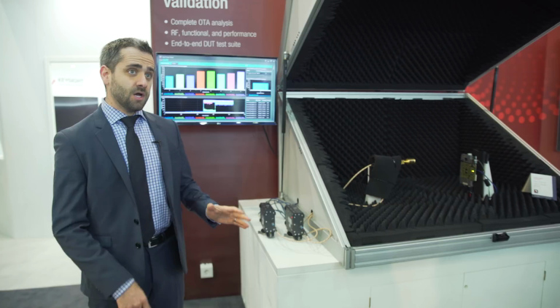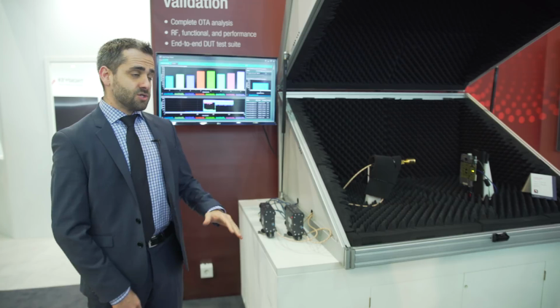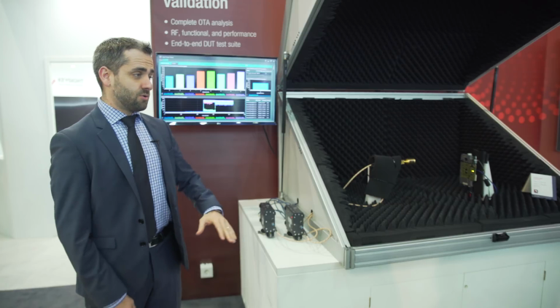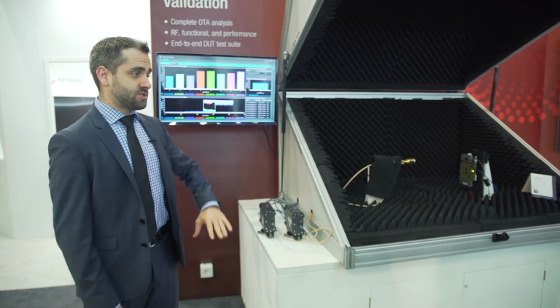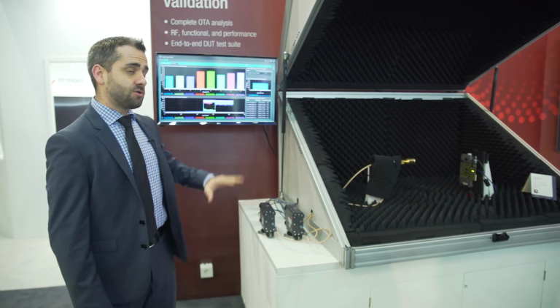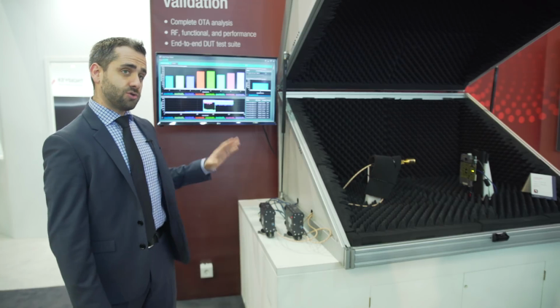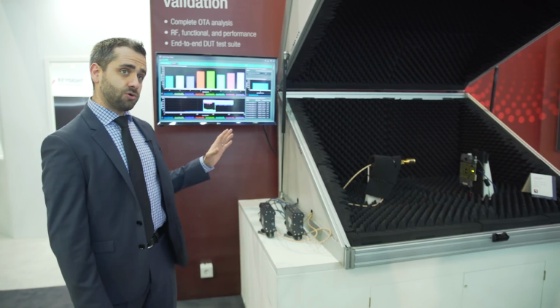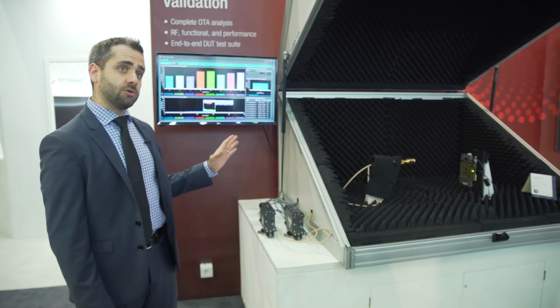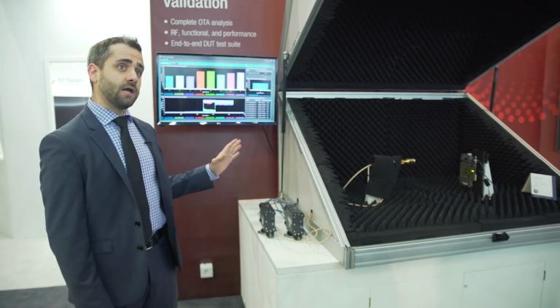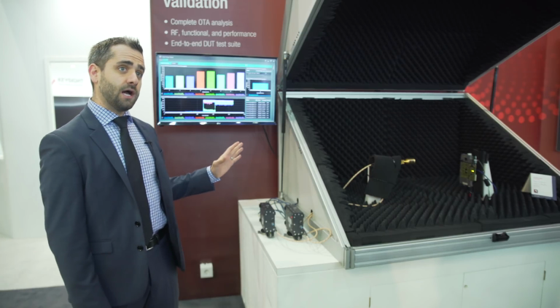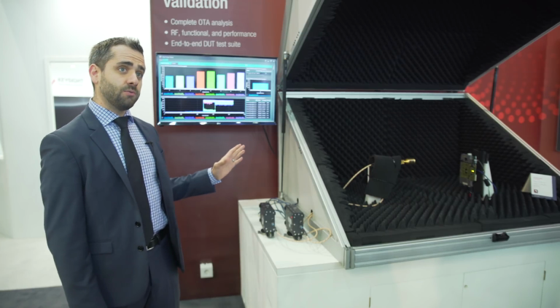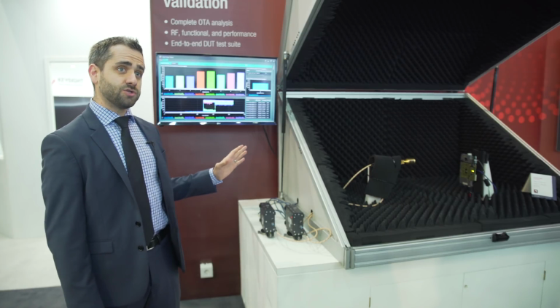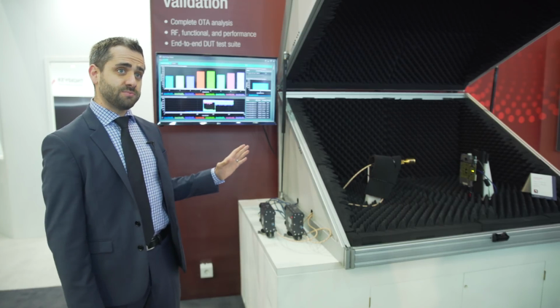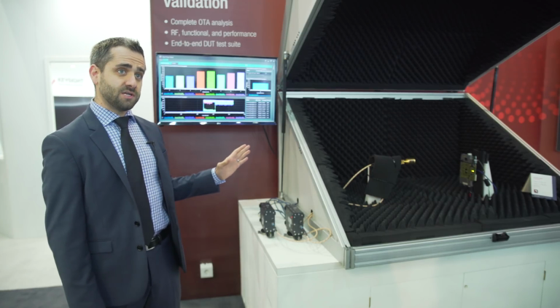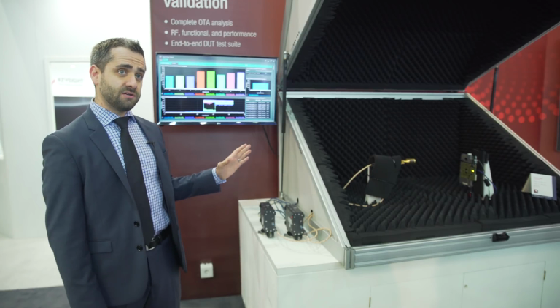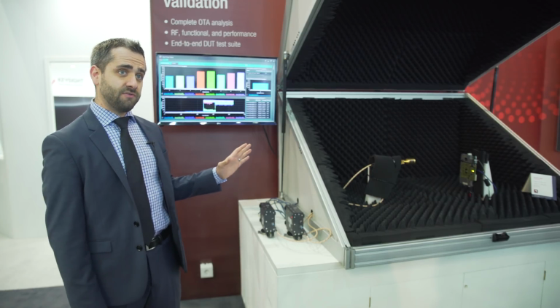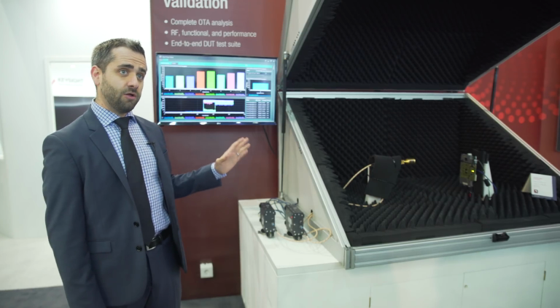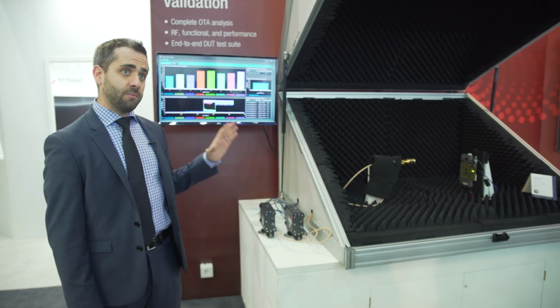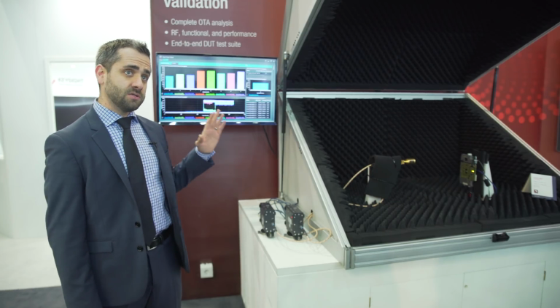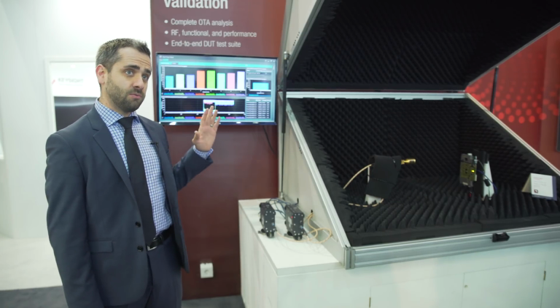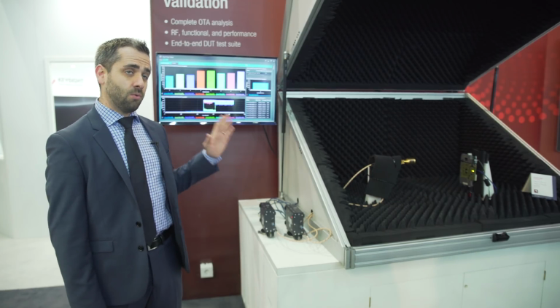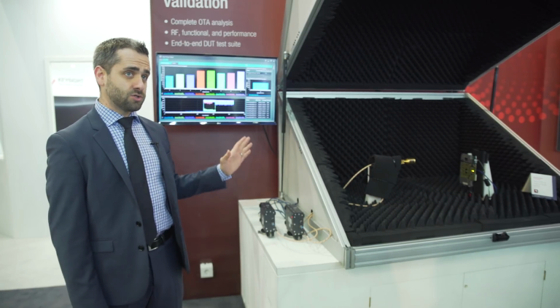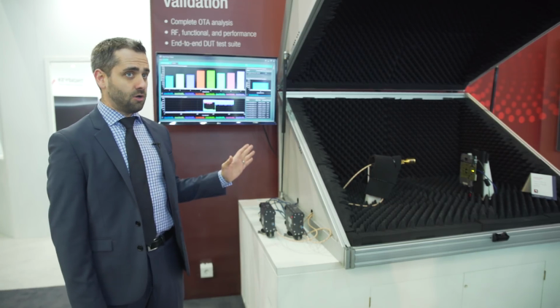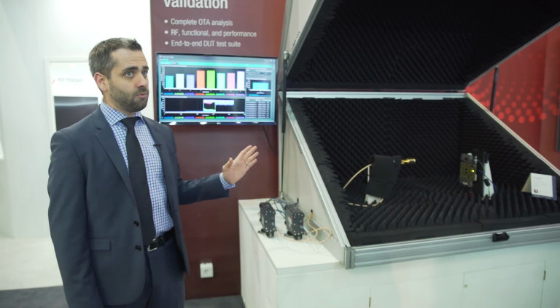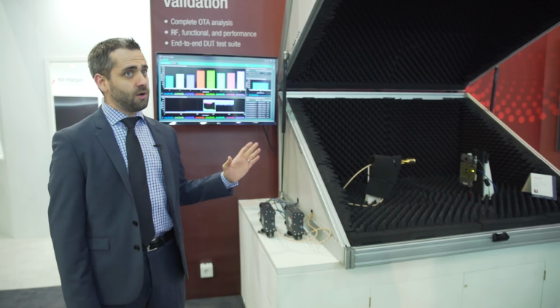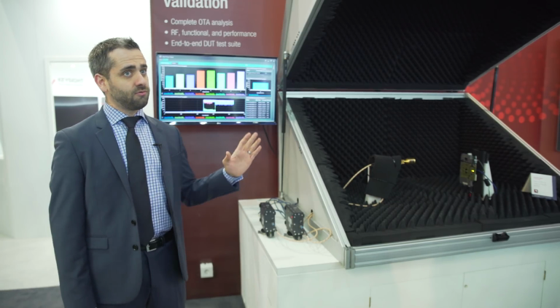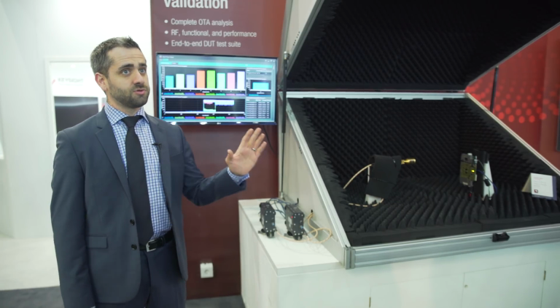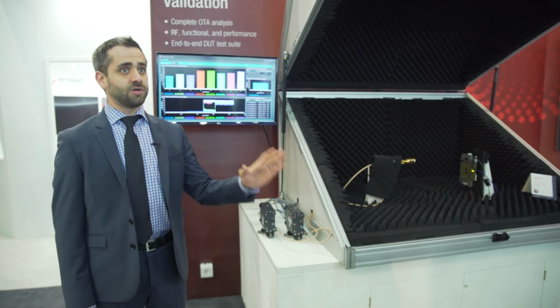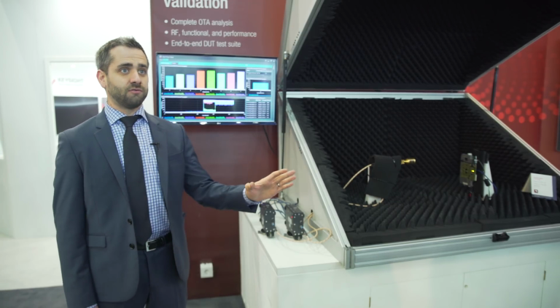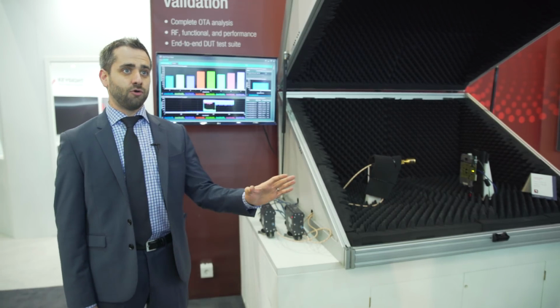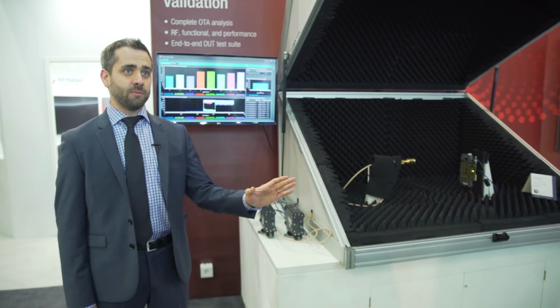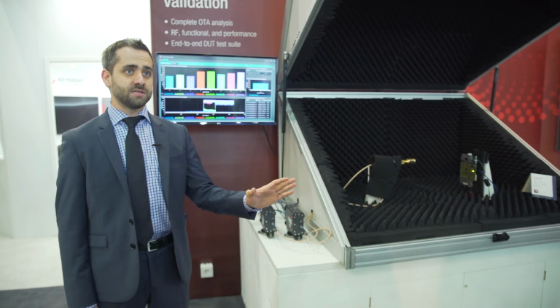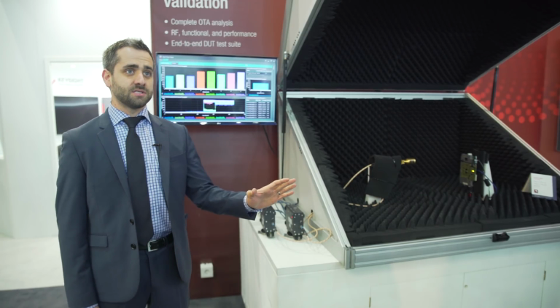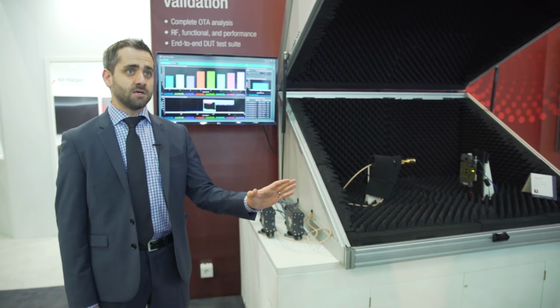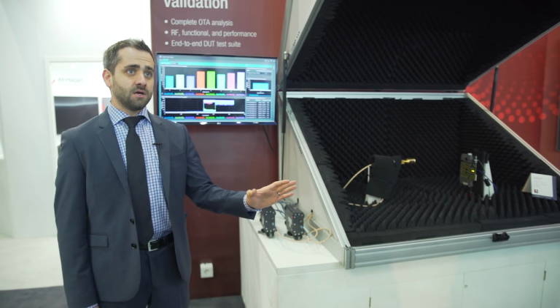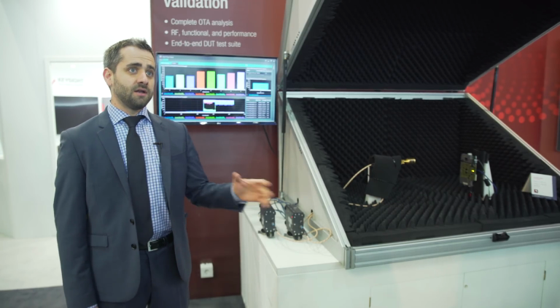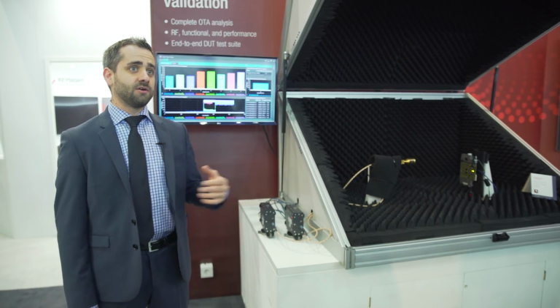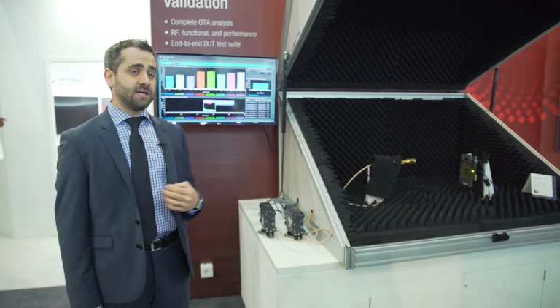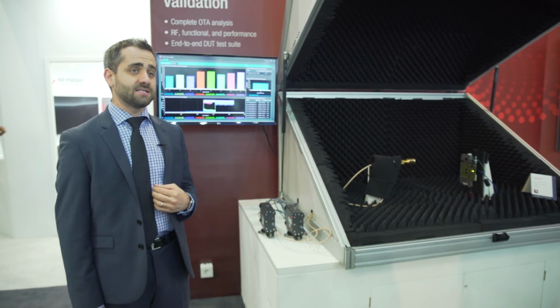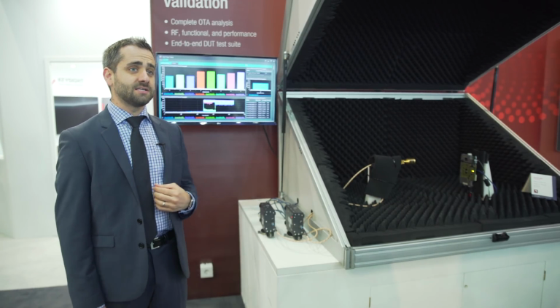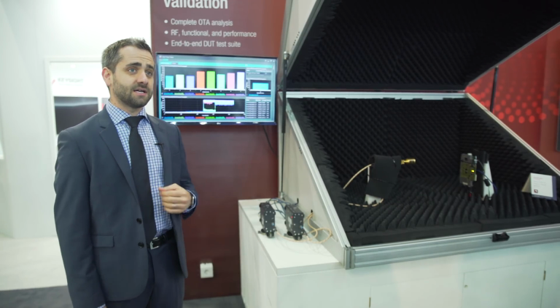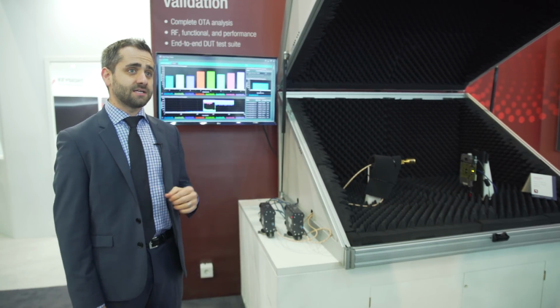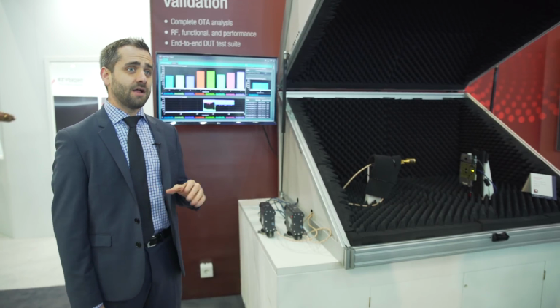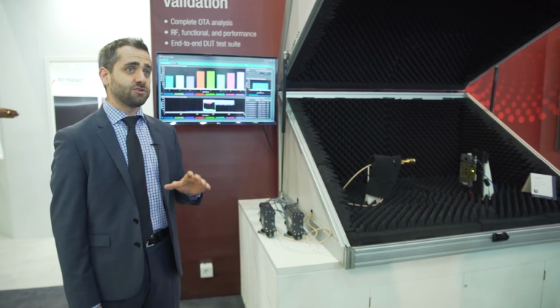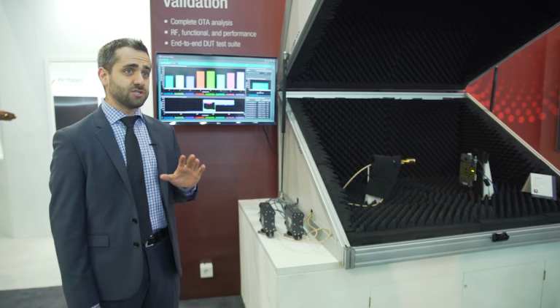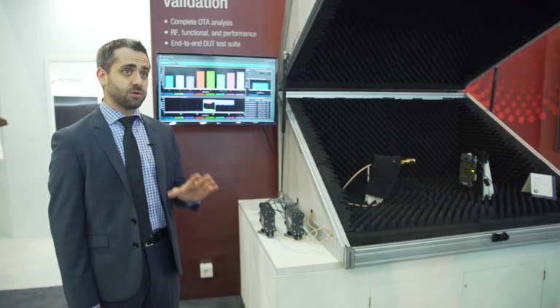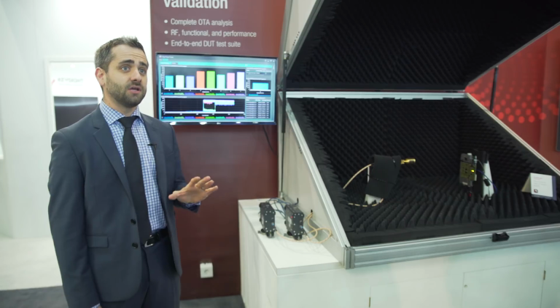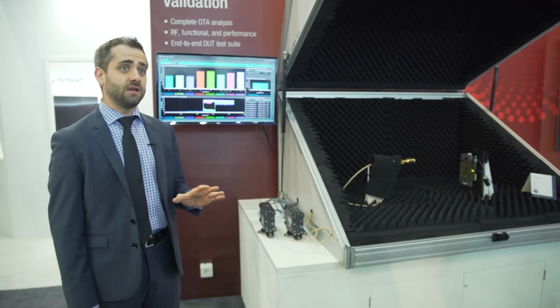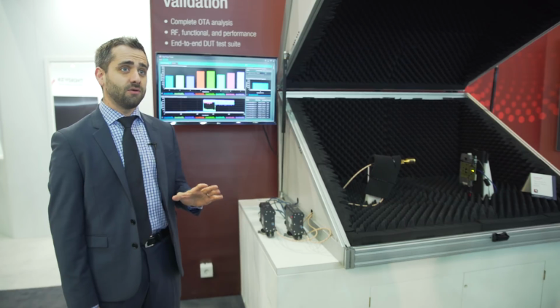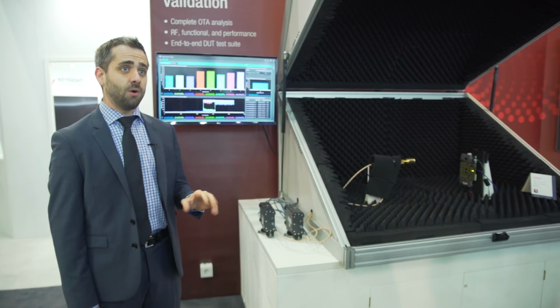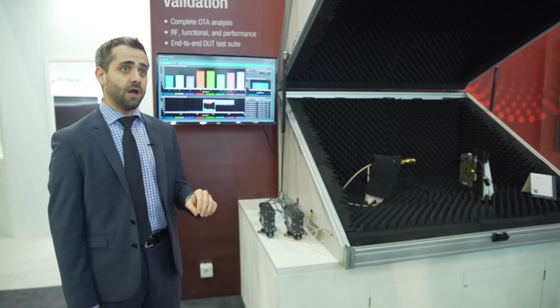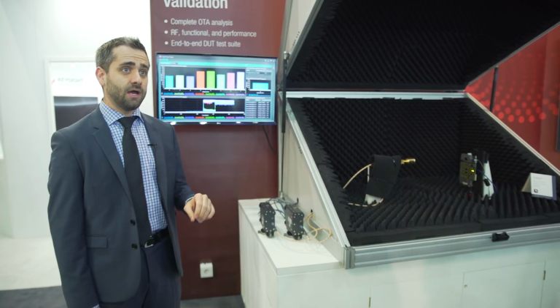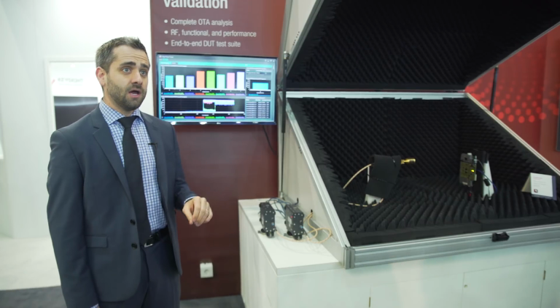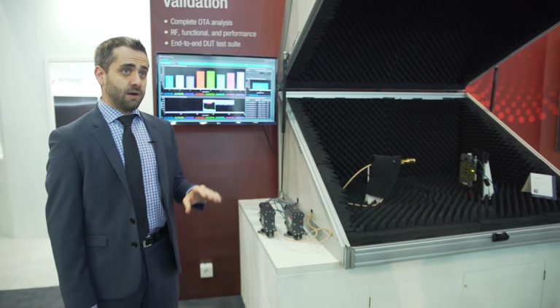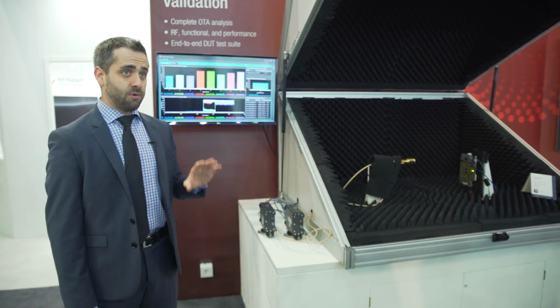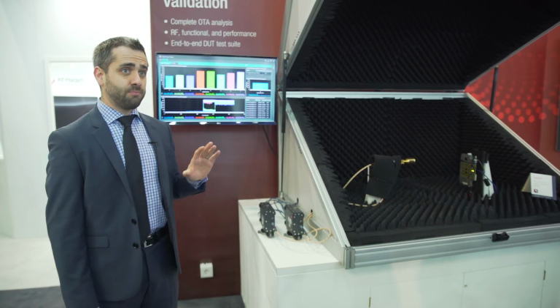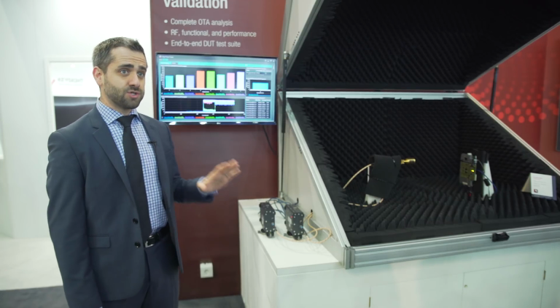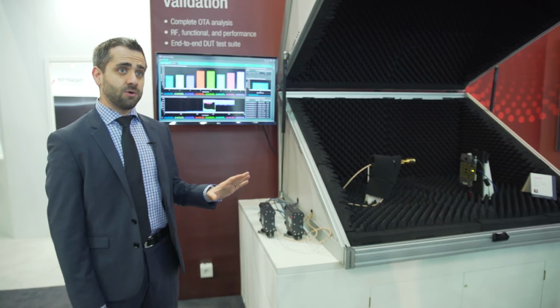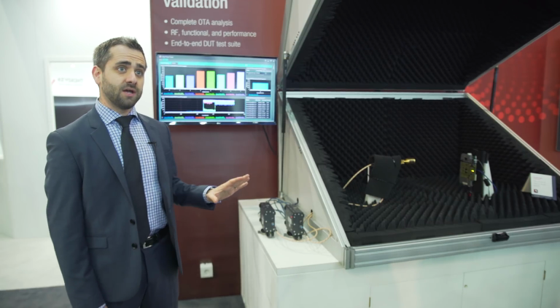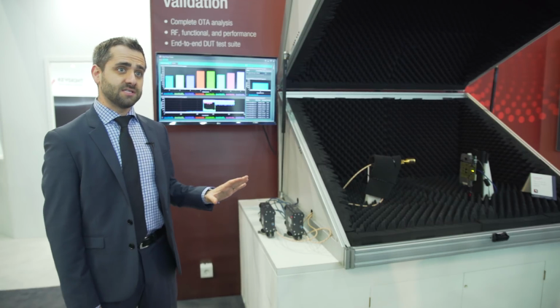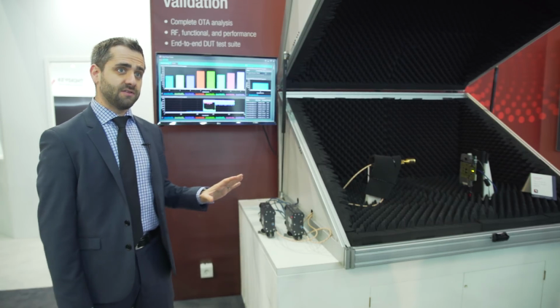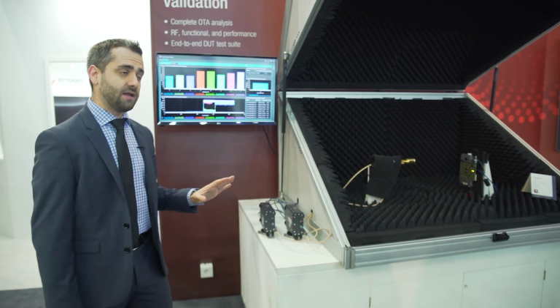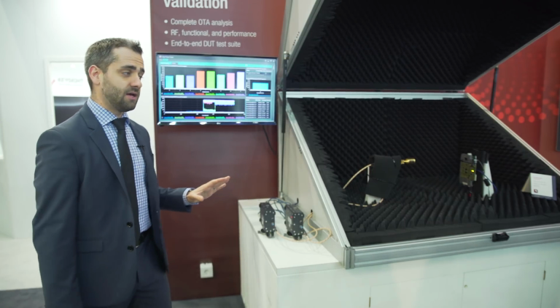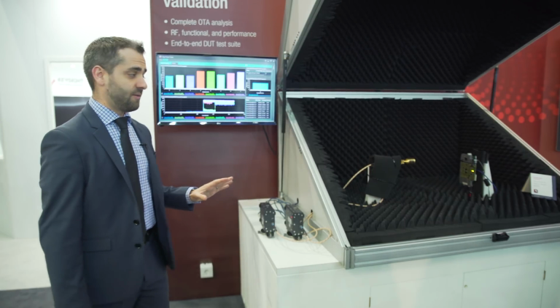It starts early on with chipset development and works all the way through to conformance, and here at Keysight Technologies we're leading the way and we're showcasing that here.